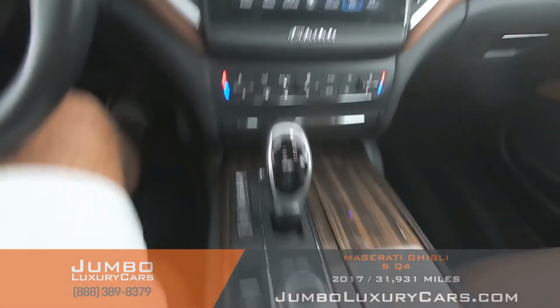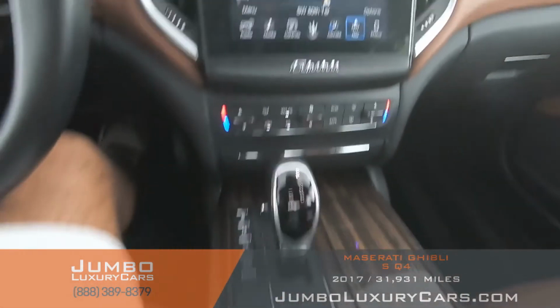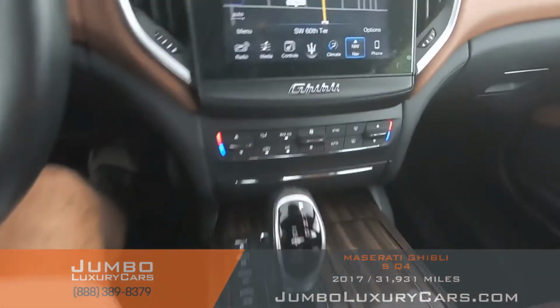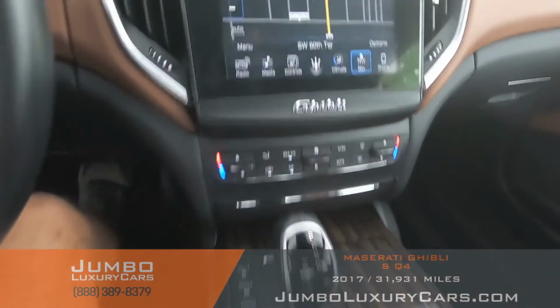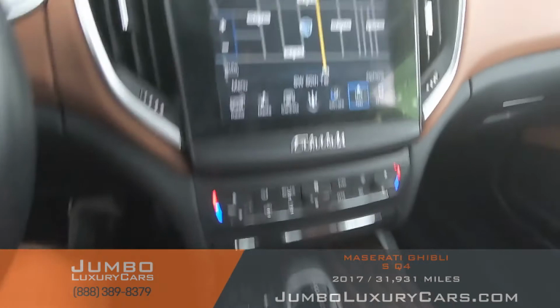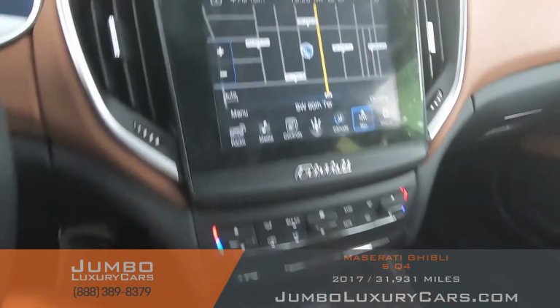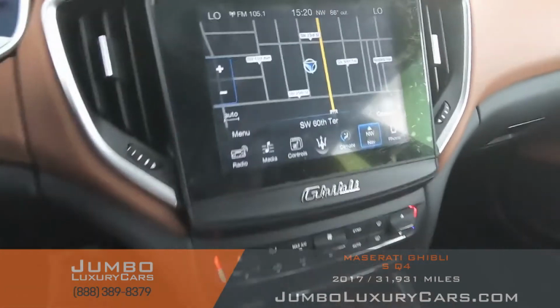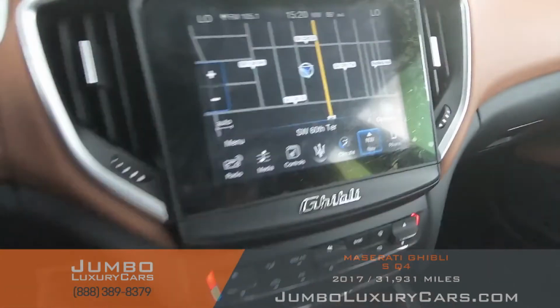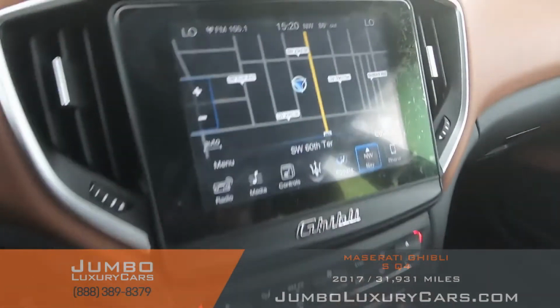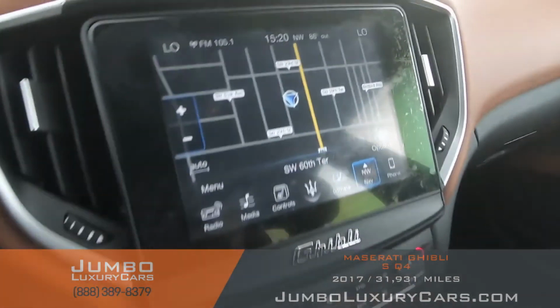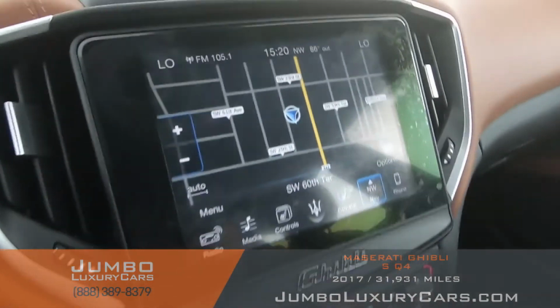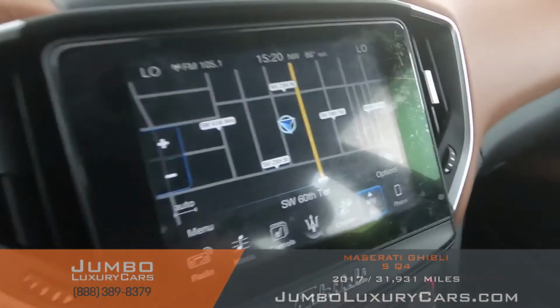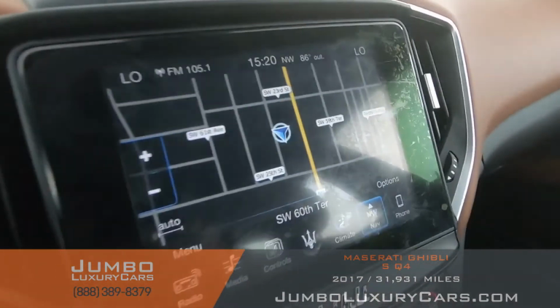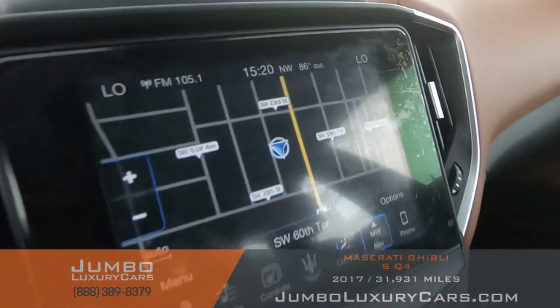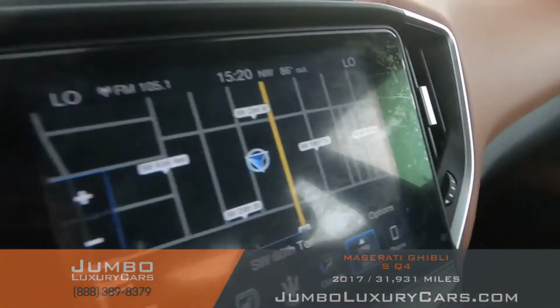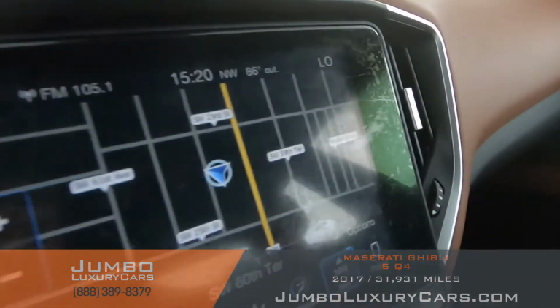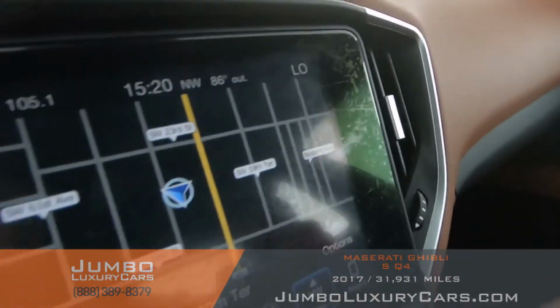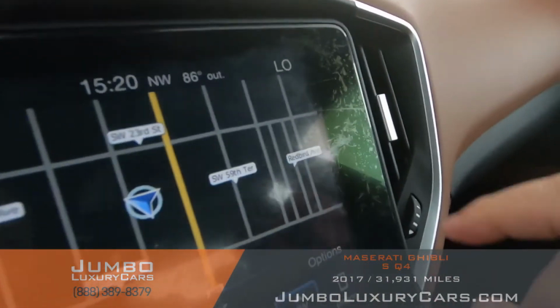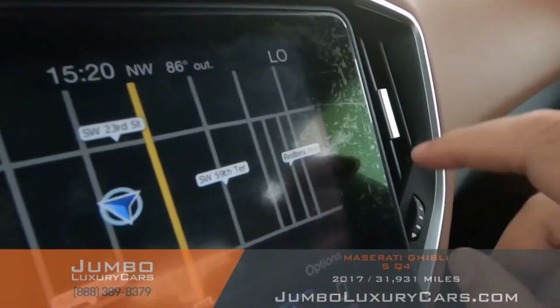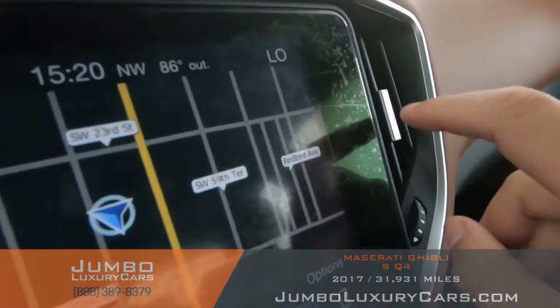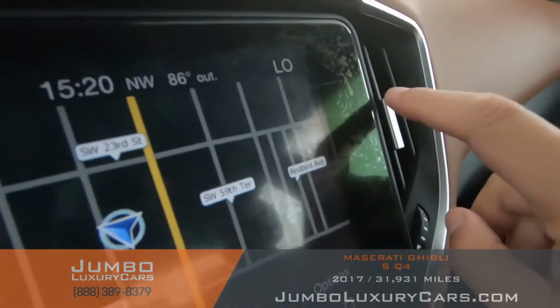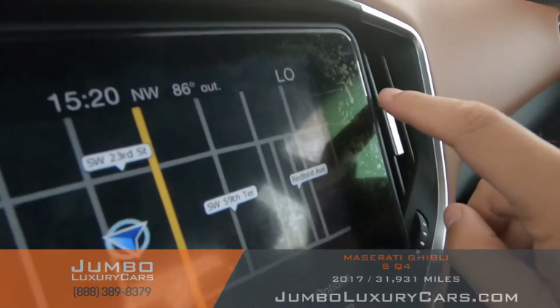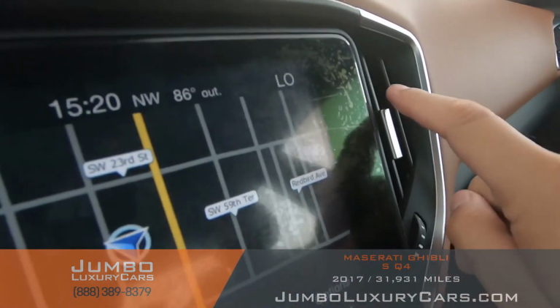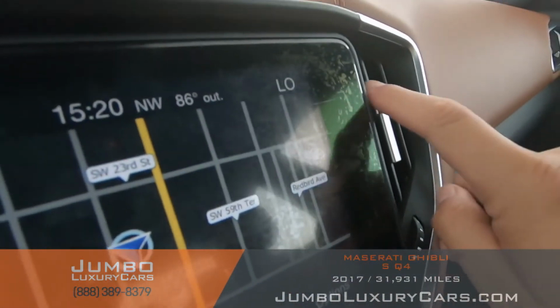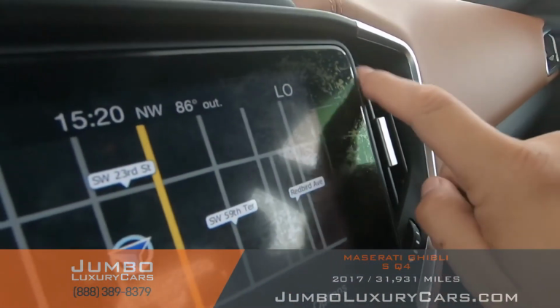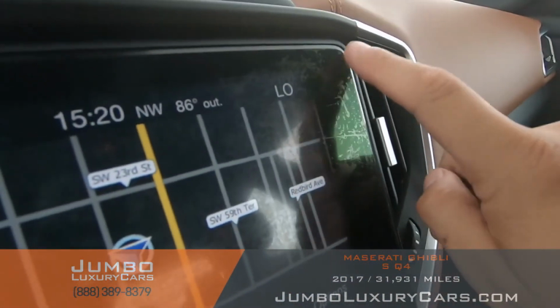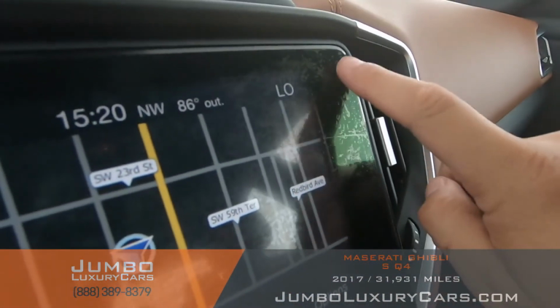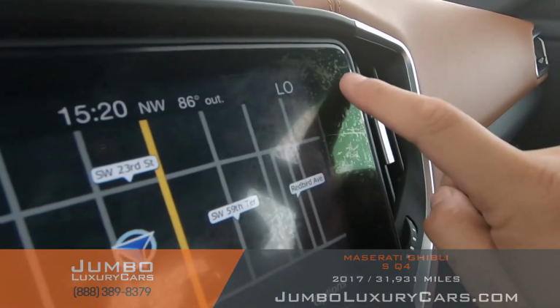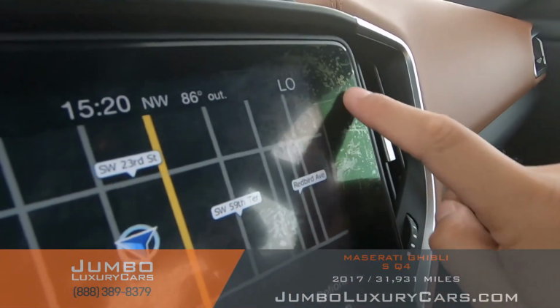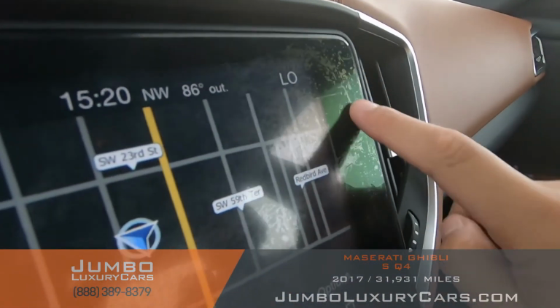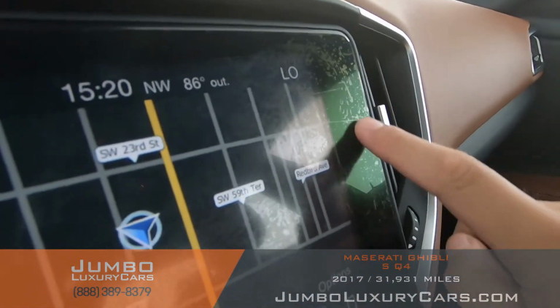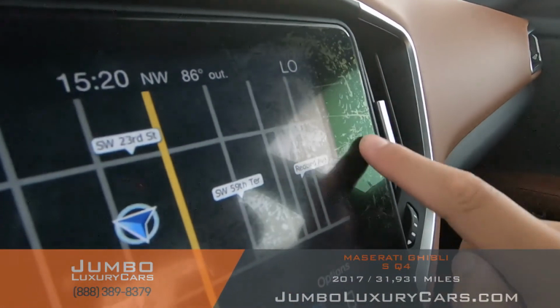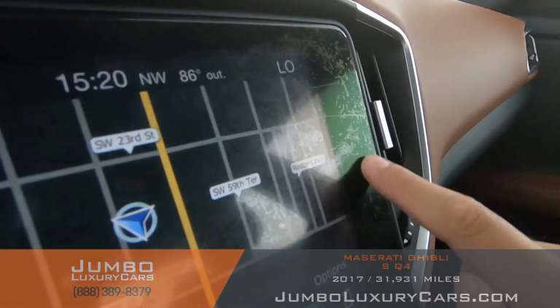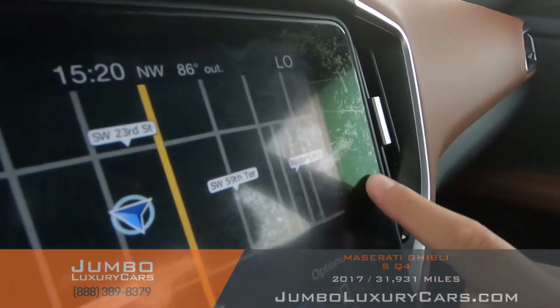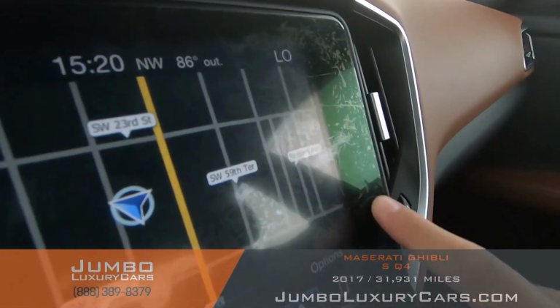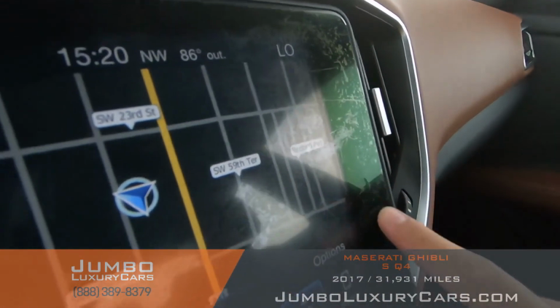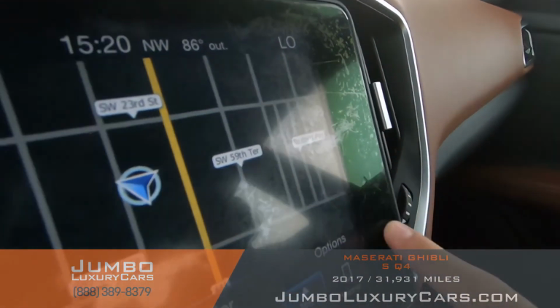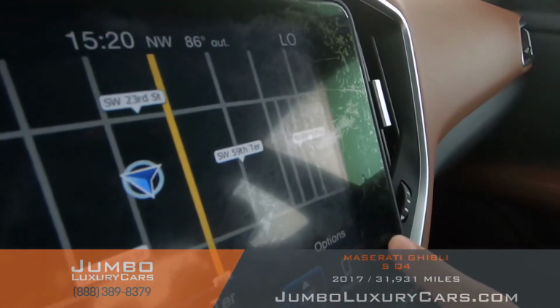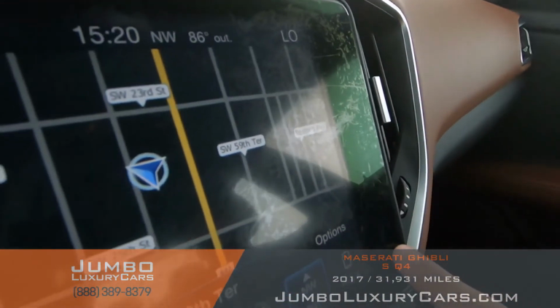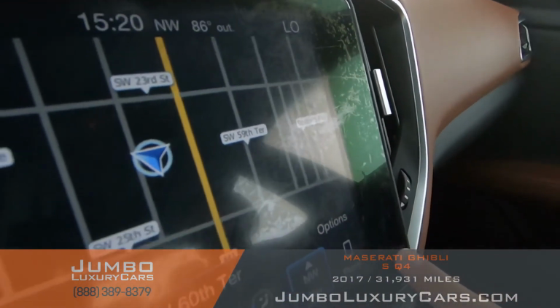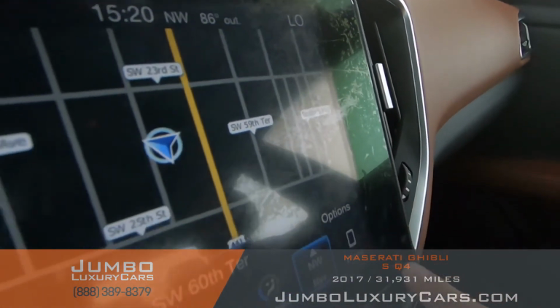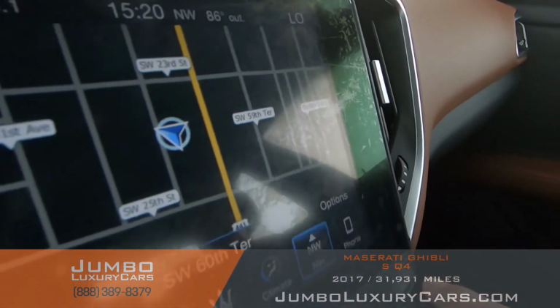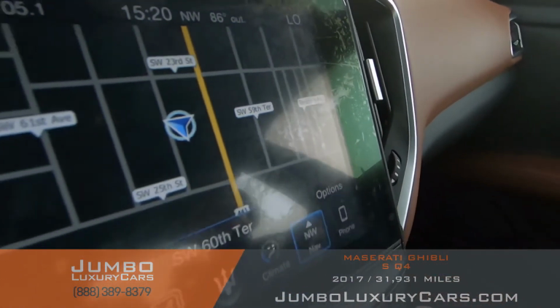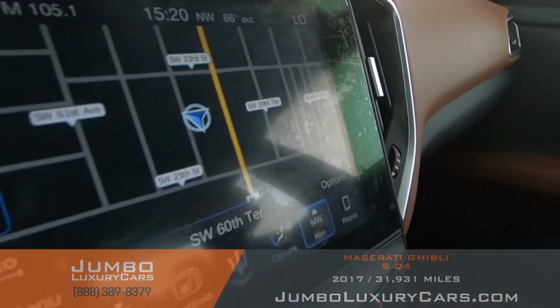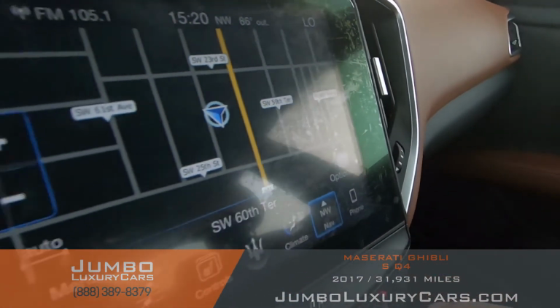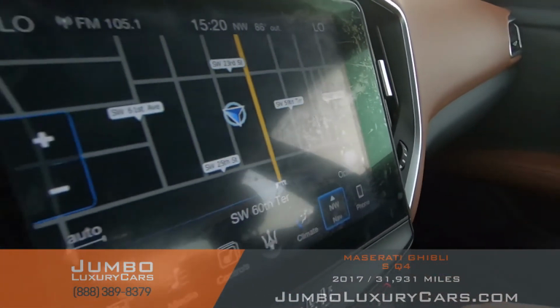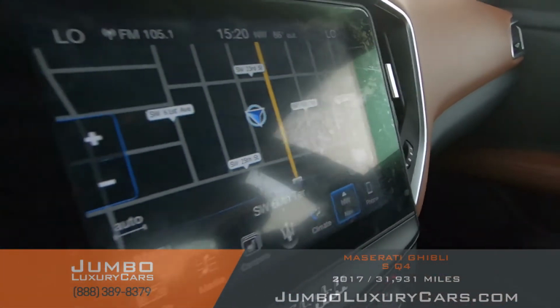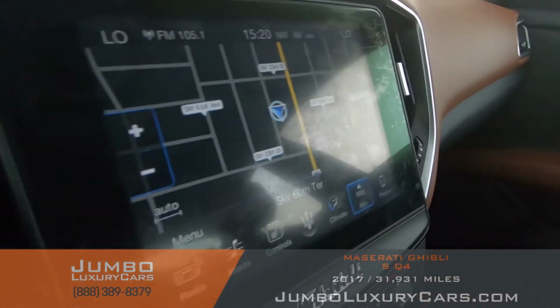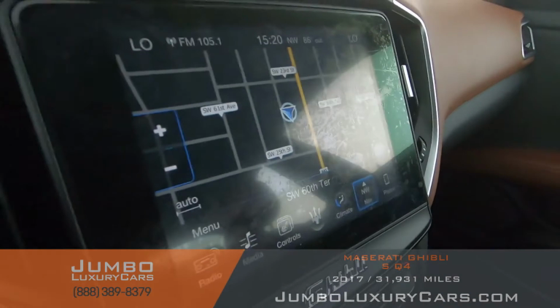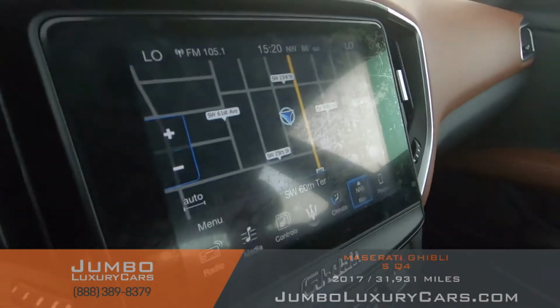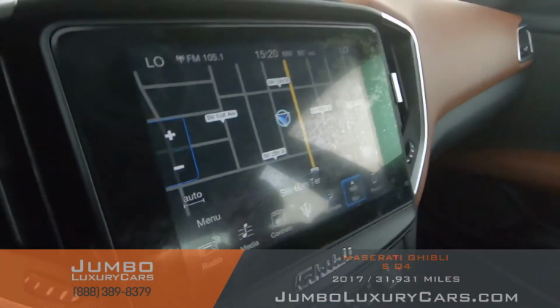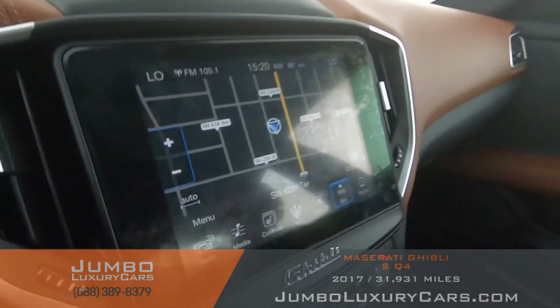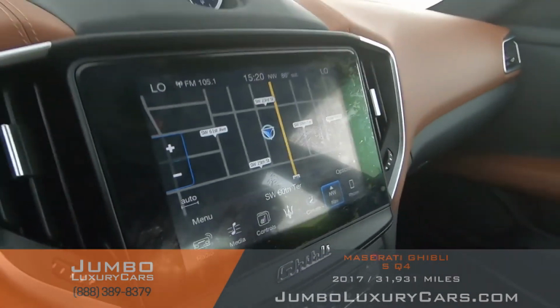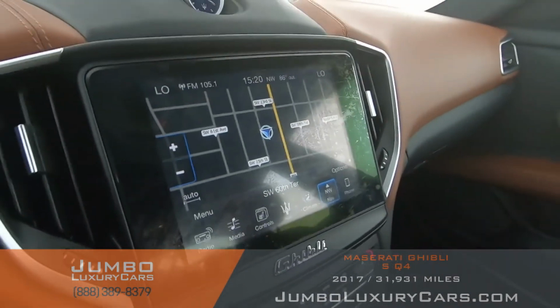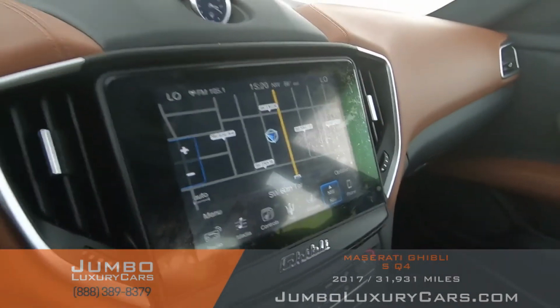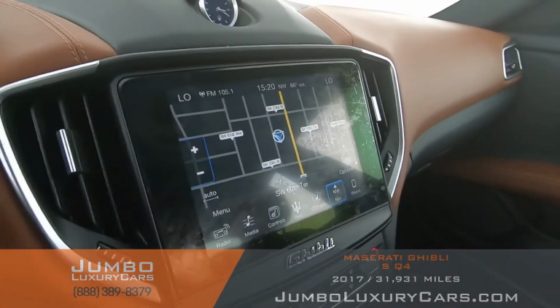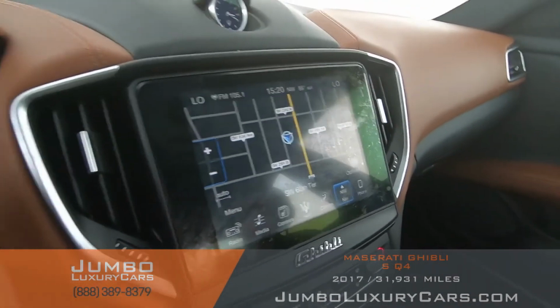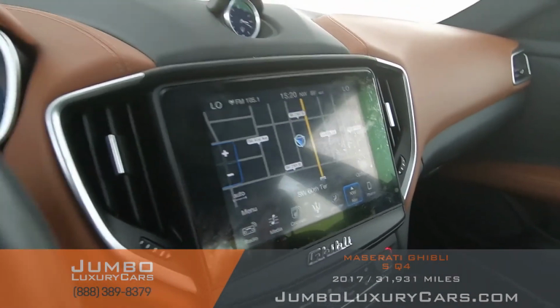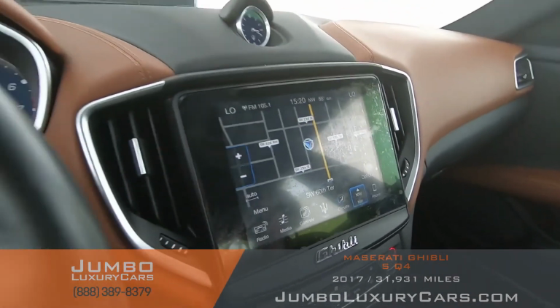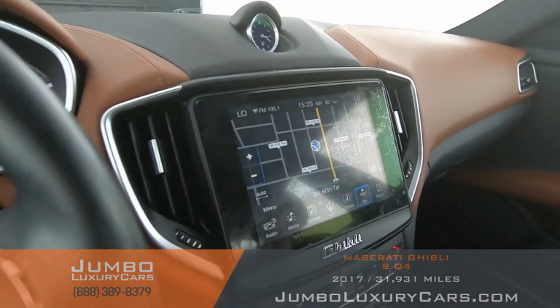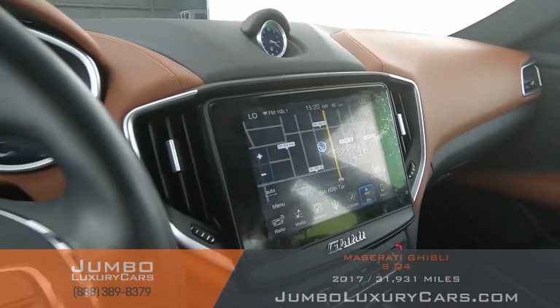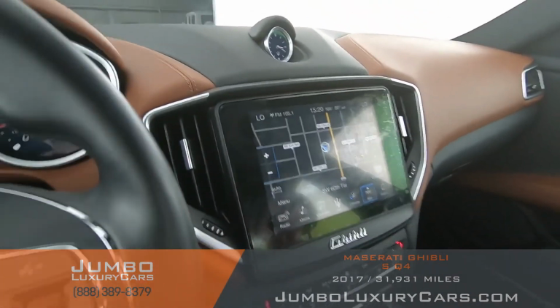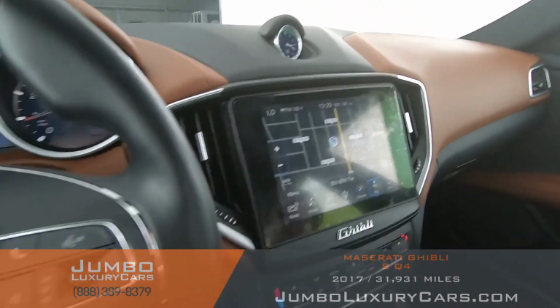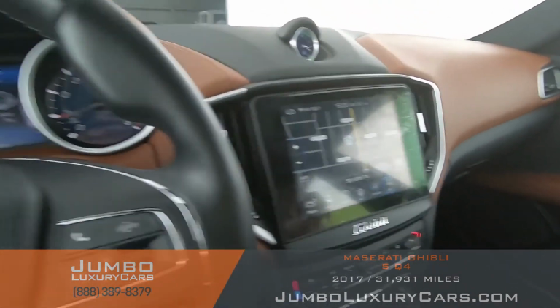The only thing you can see inside is that we have a few scratches right here on the screen. Besides that, everything looks great.